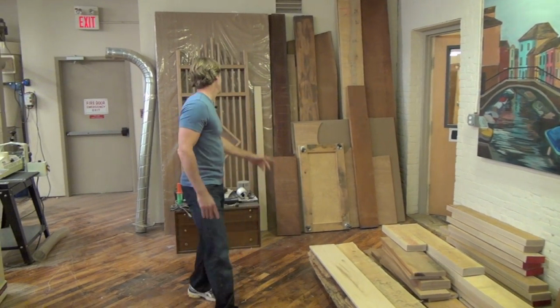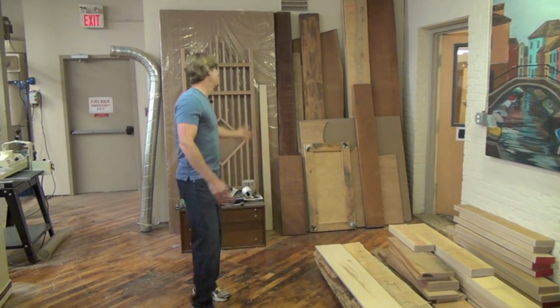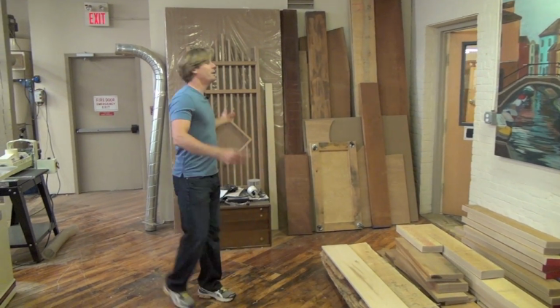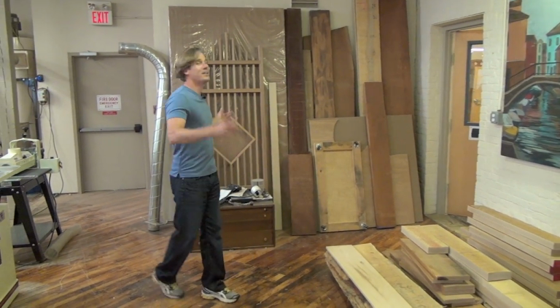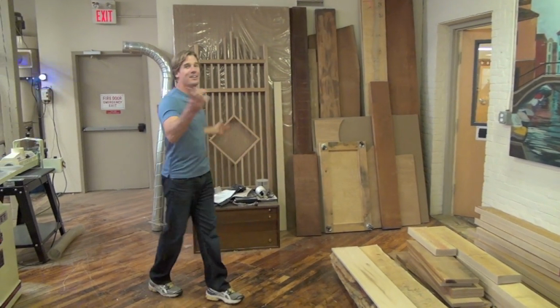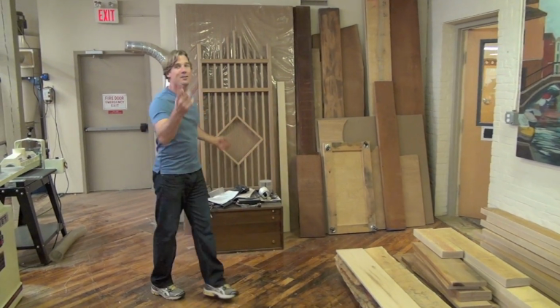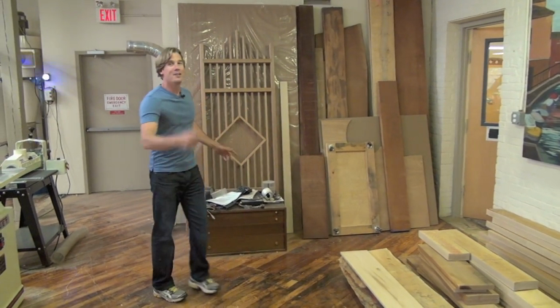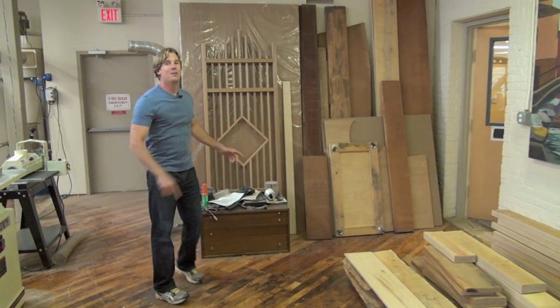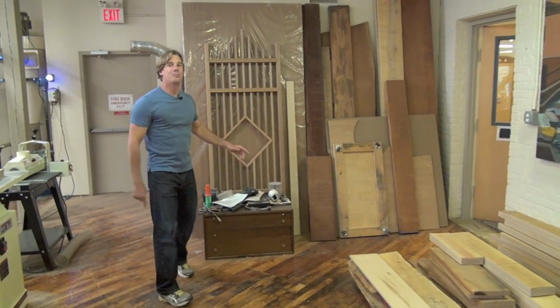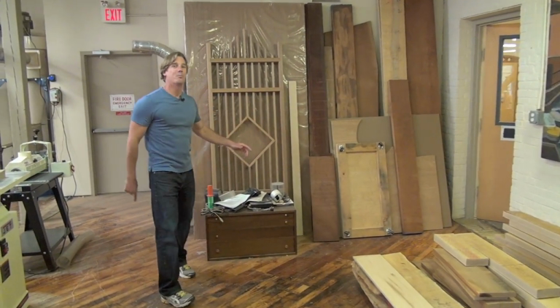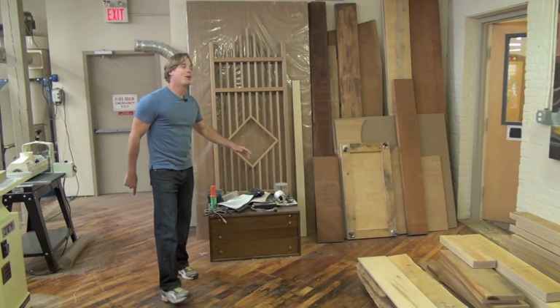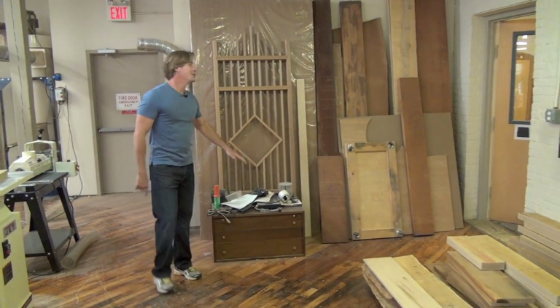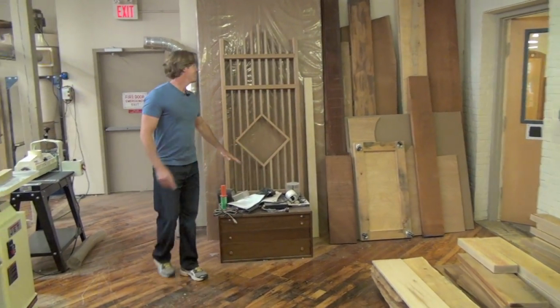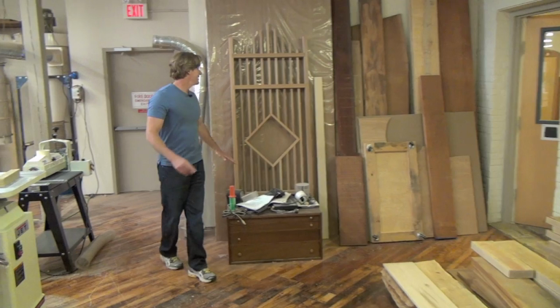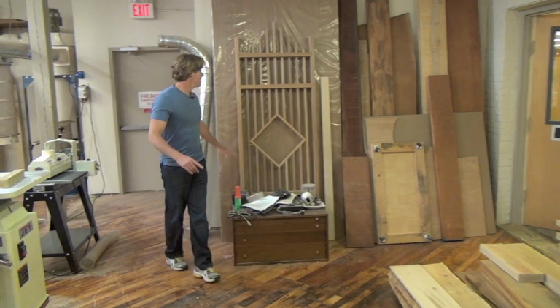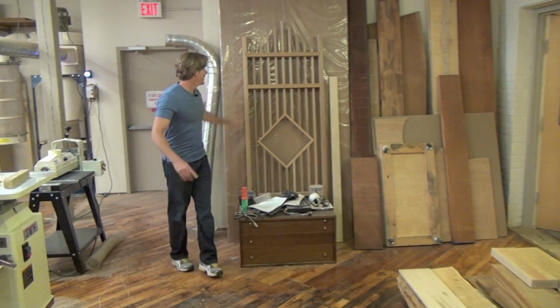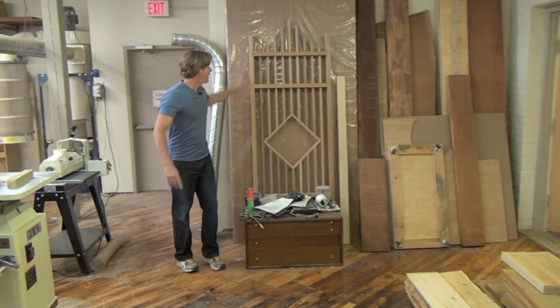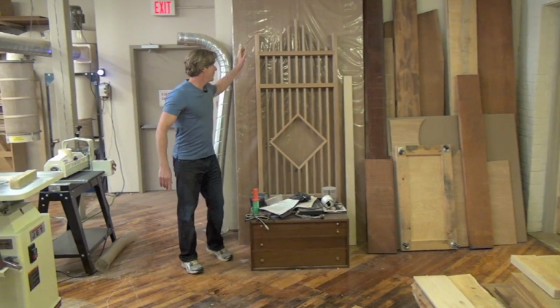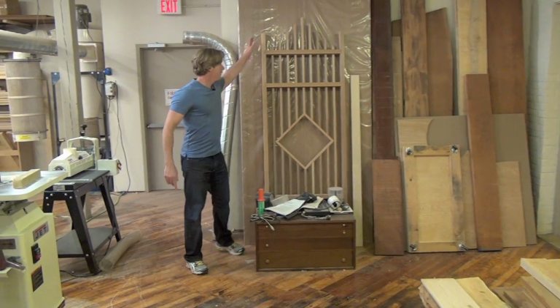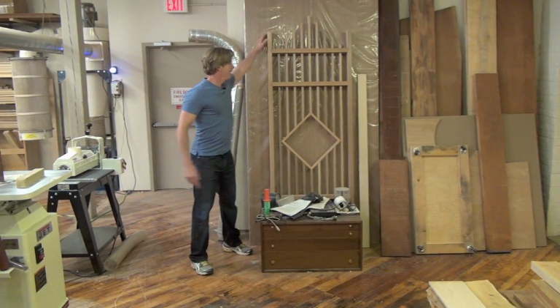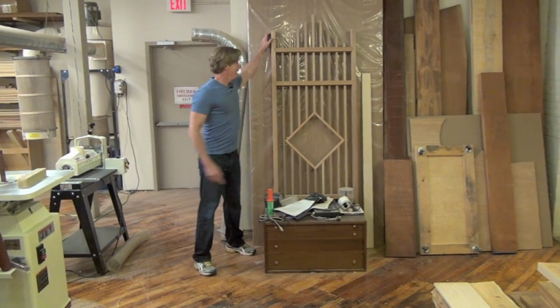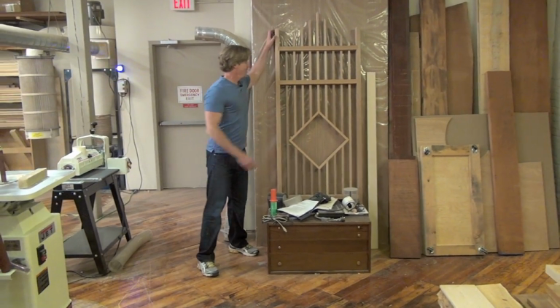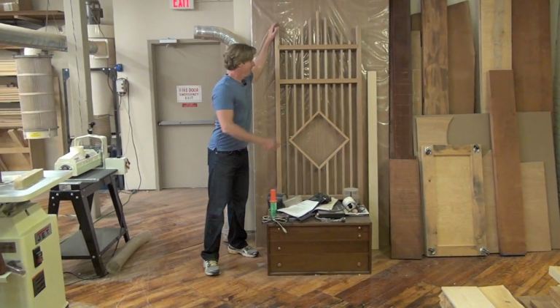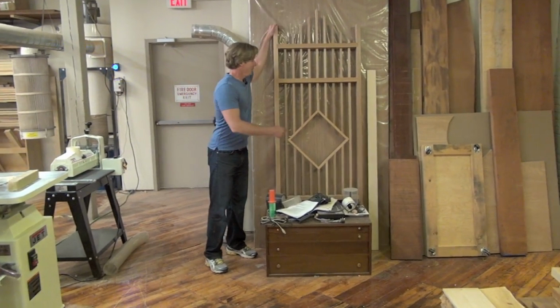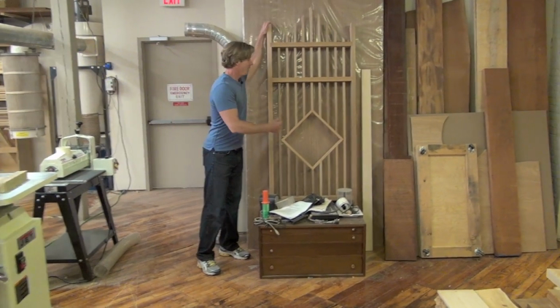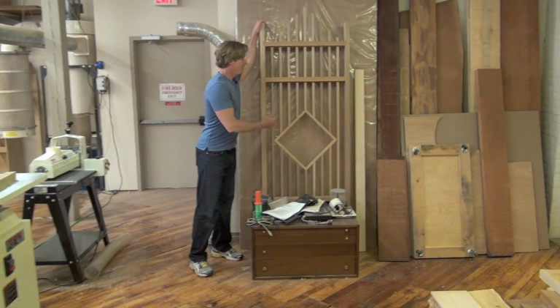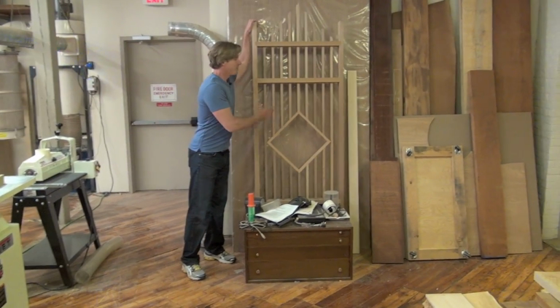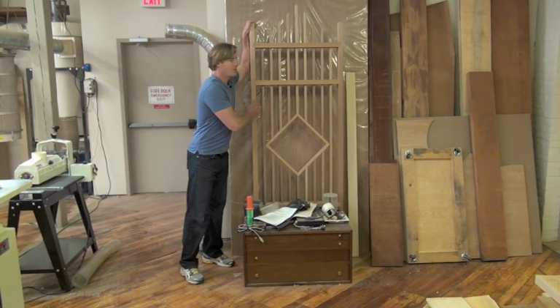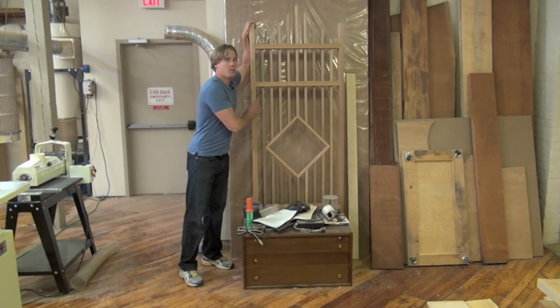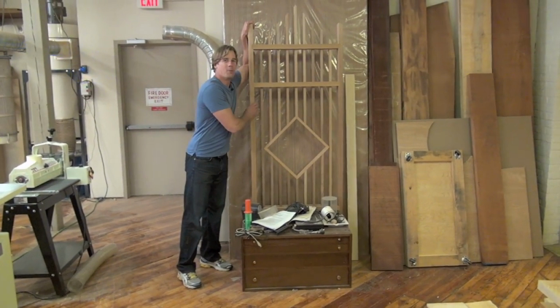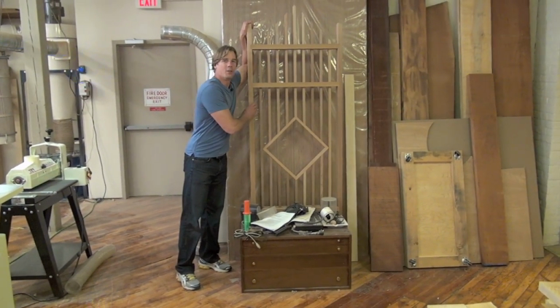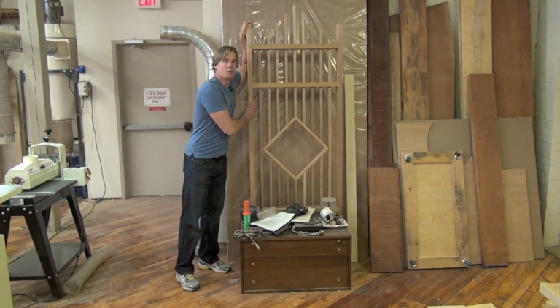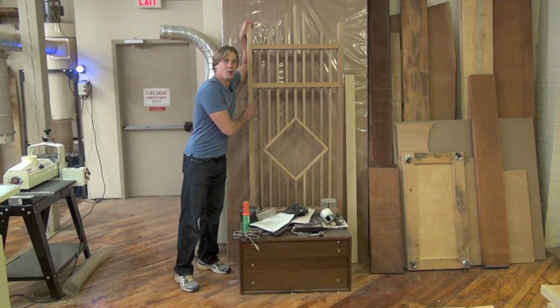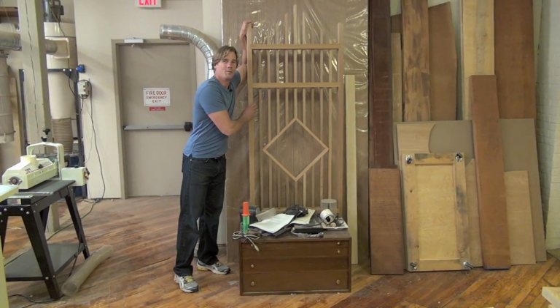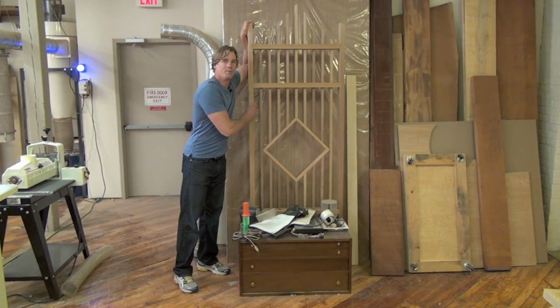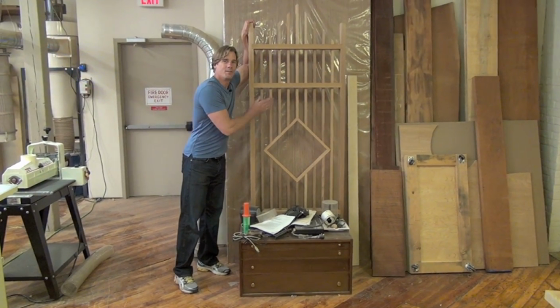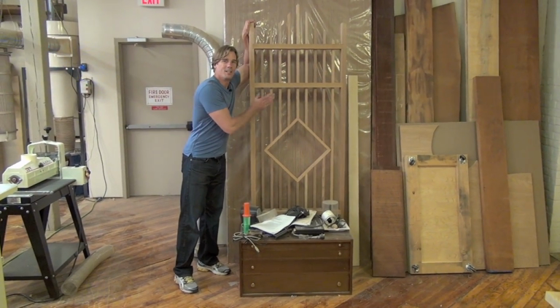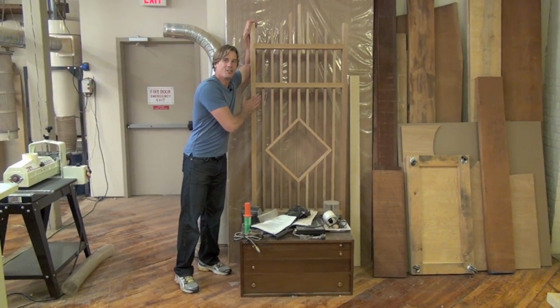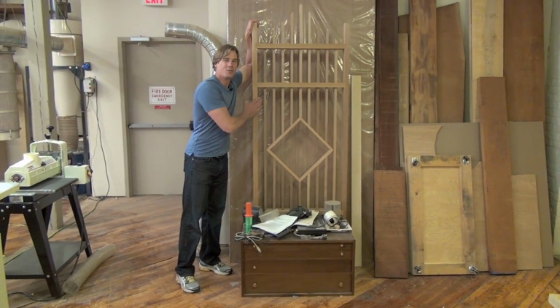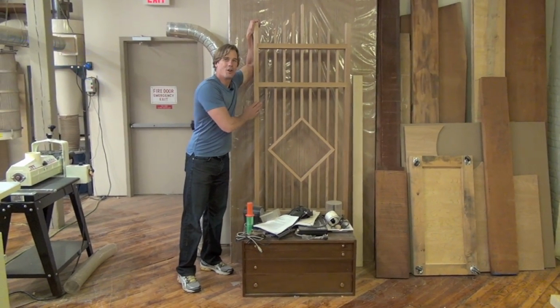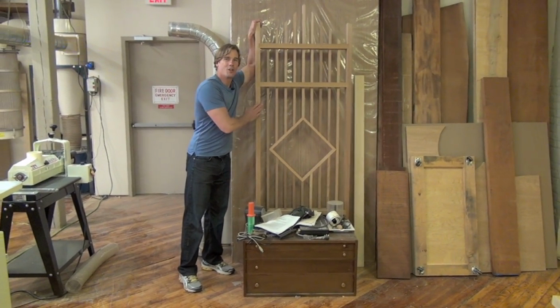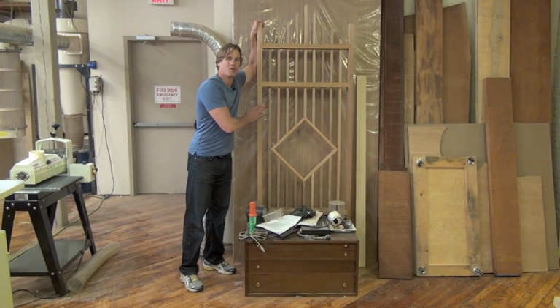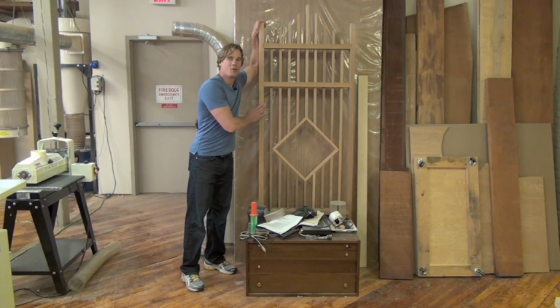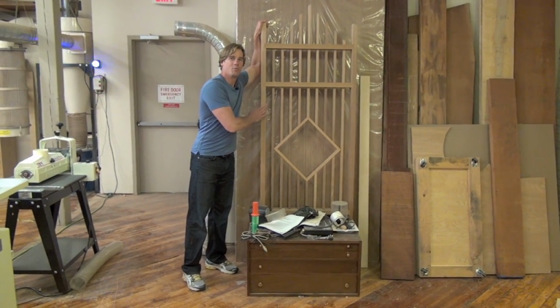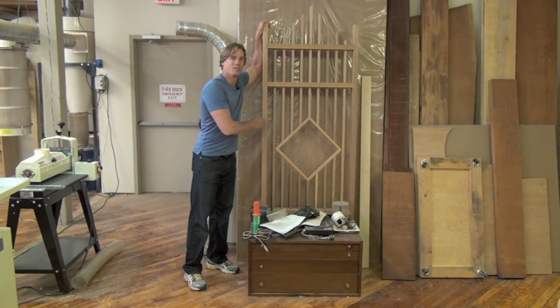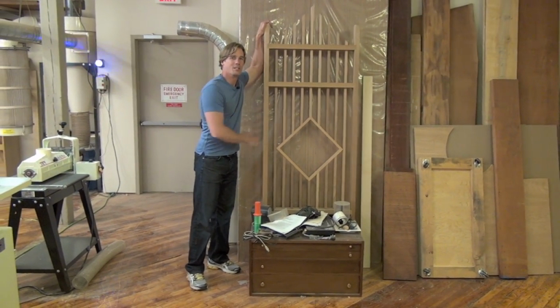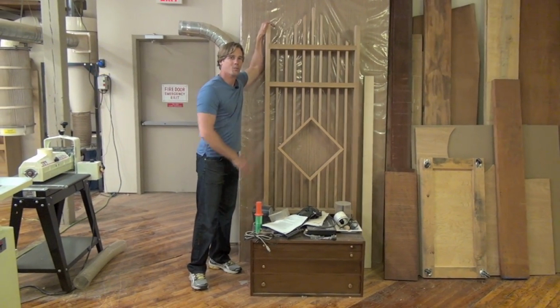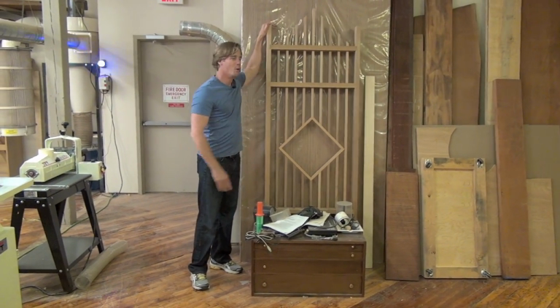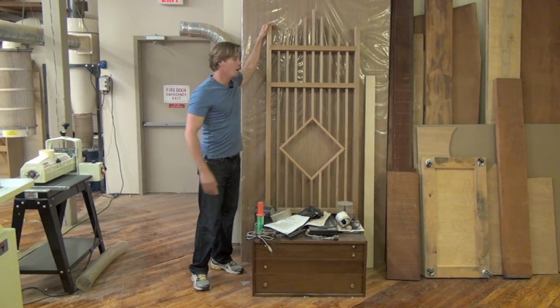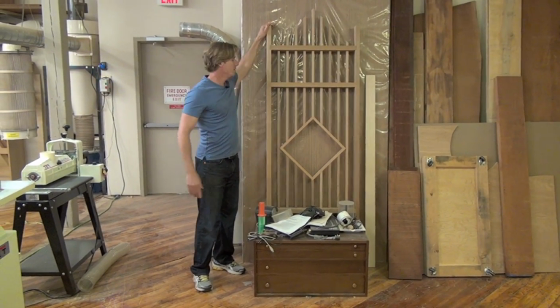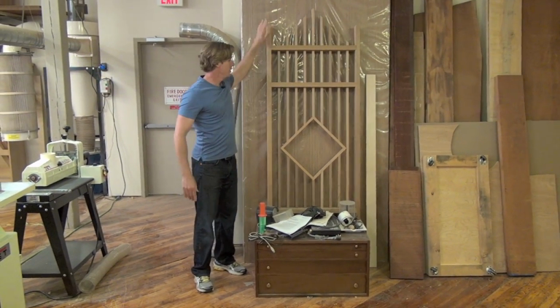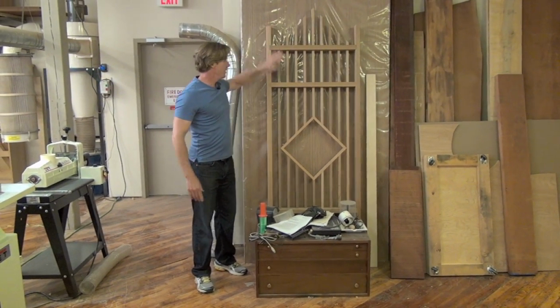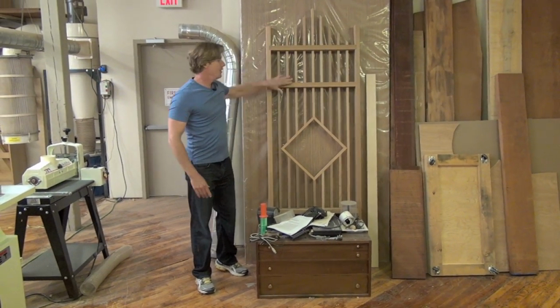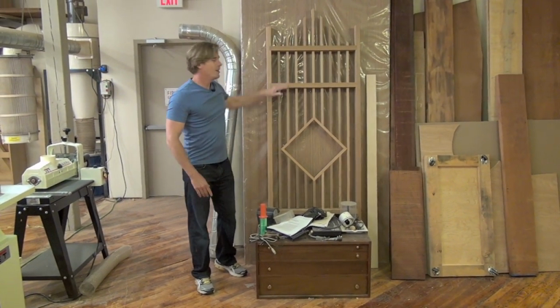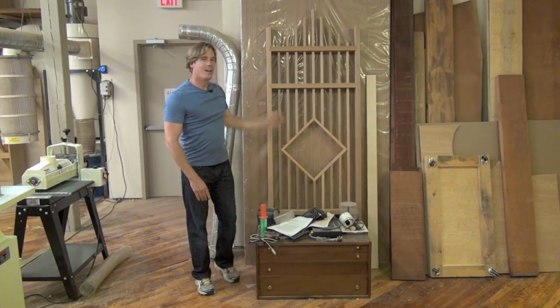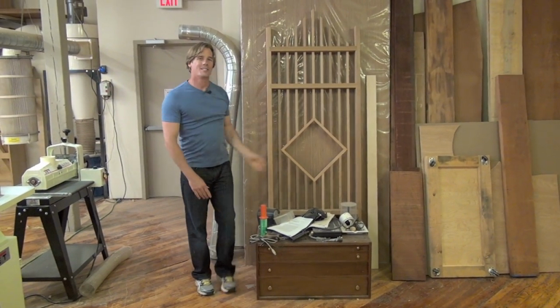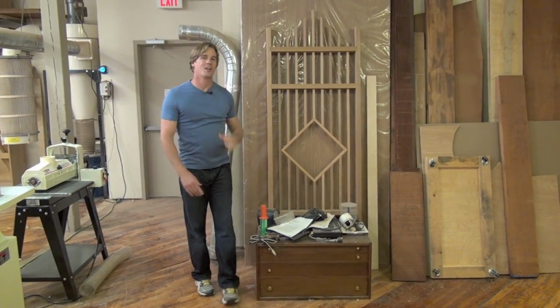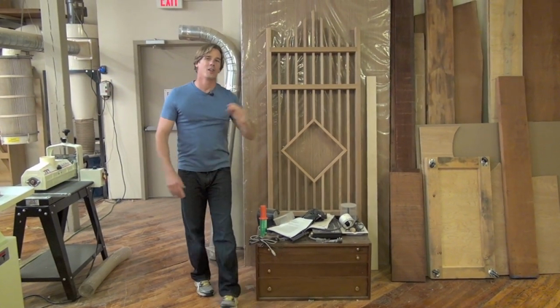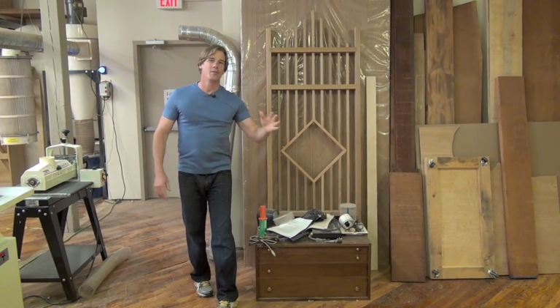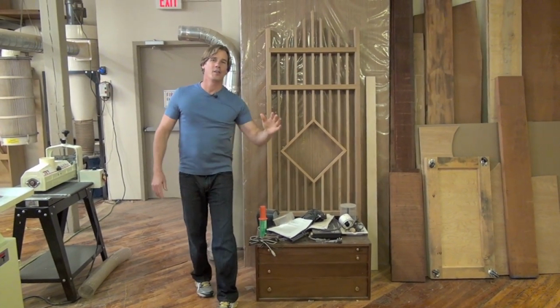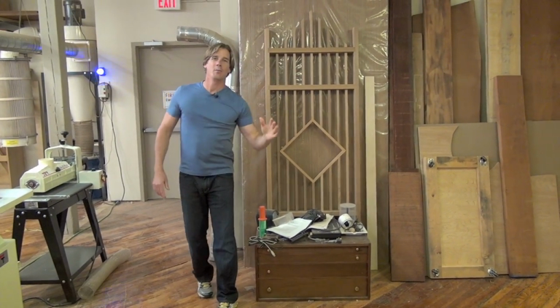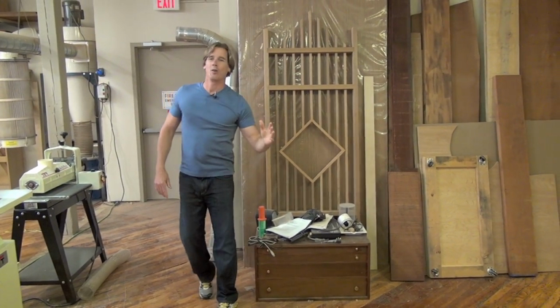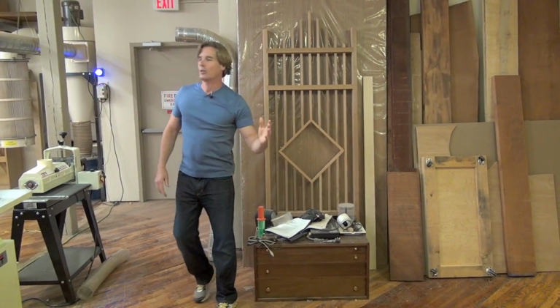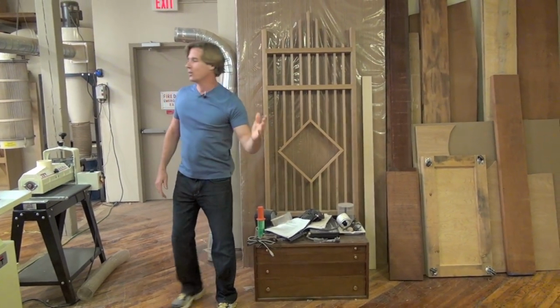Speaking of projects, check it out — you guys might remember this one. It's a Trellis from Season 1. I still love that project.